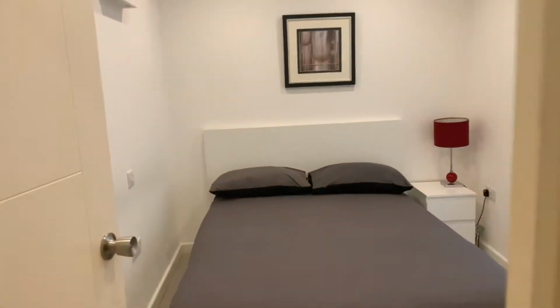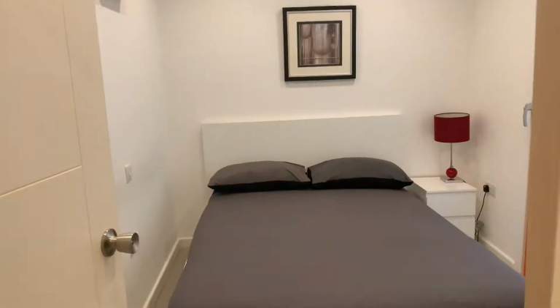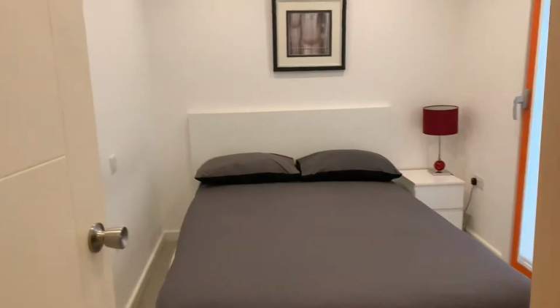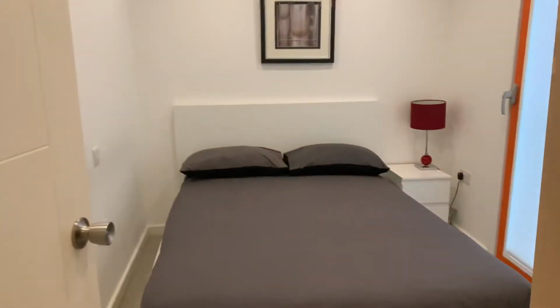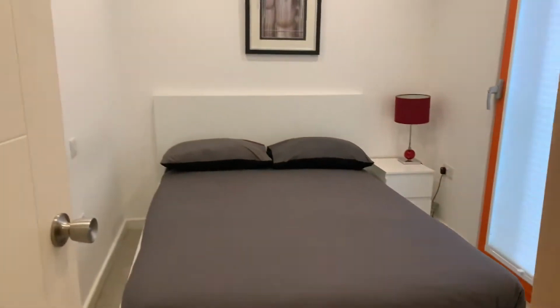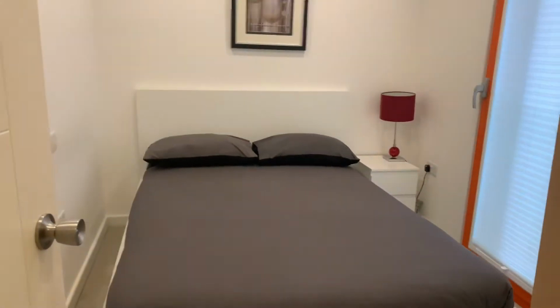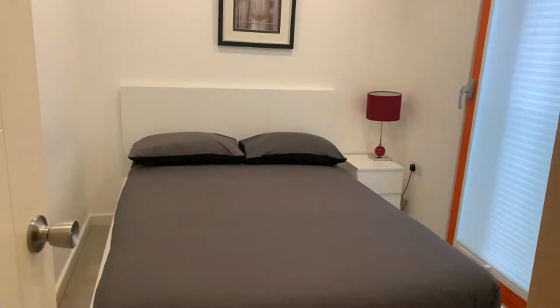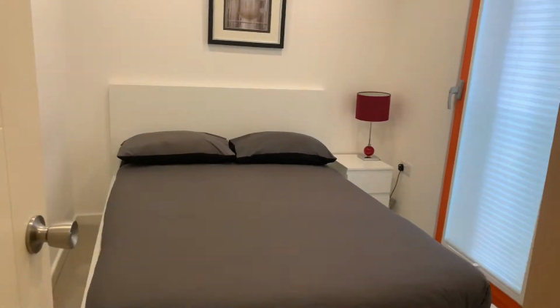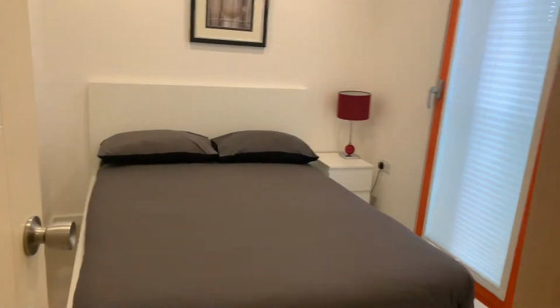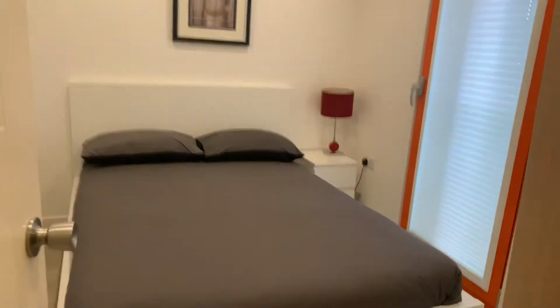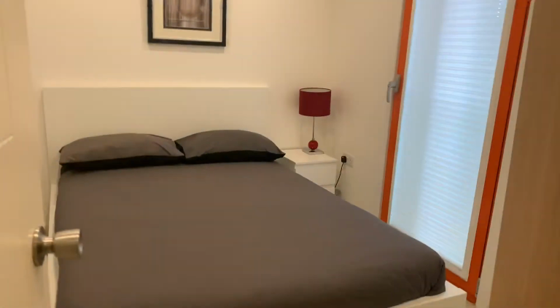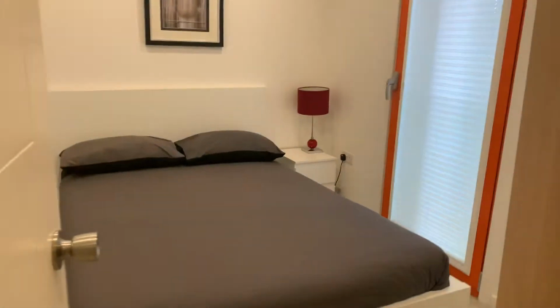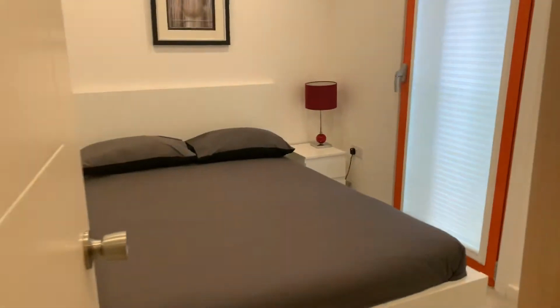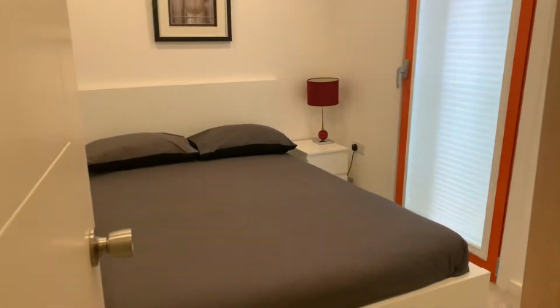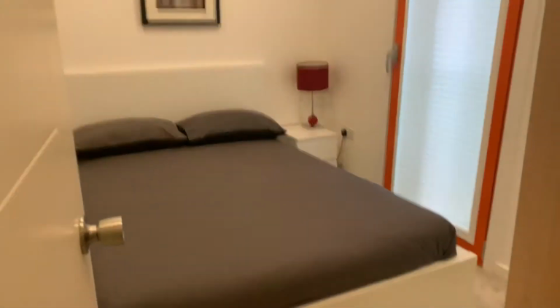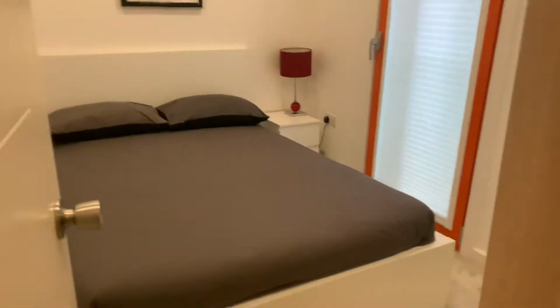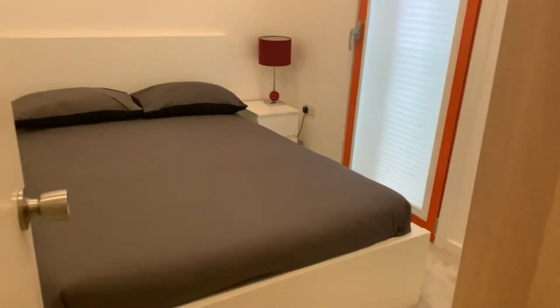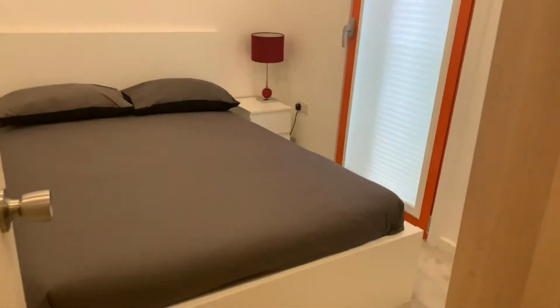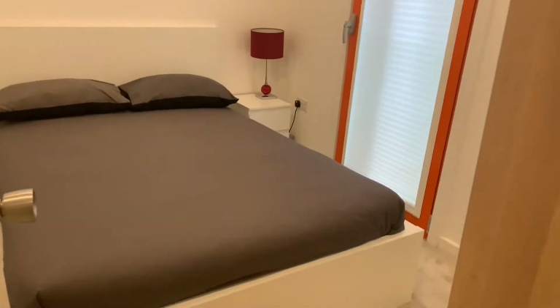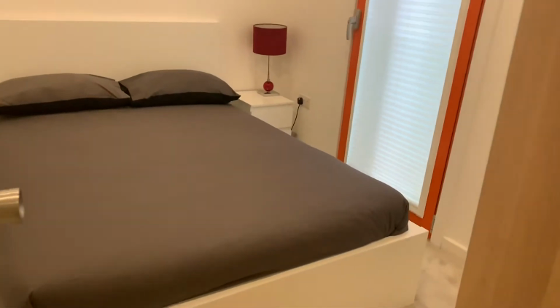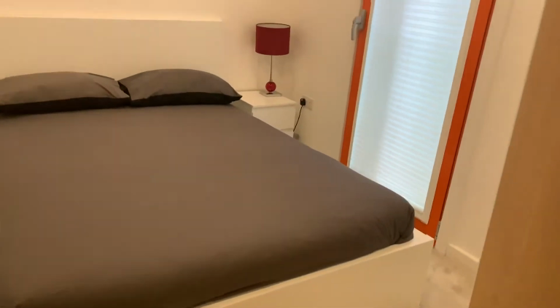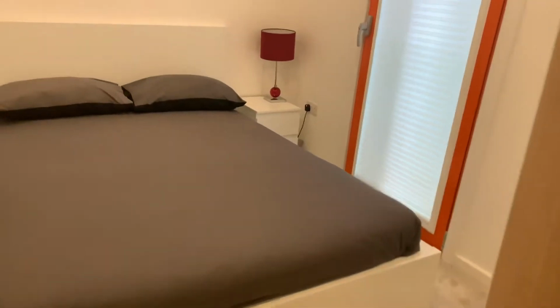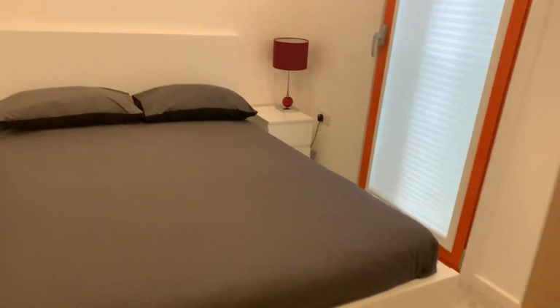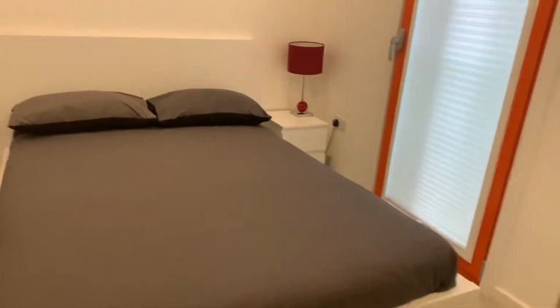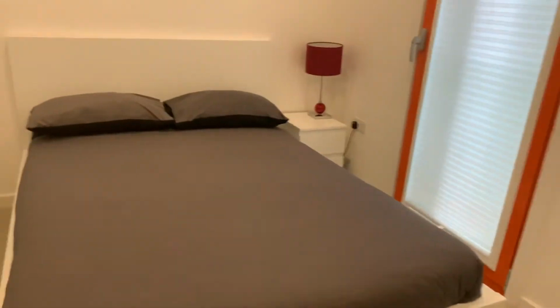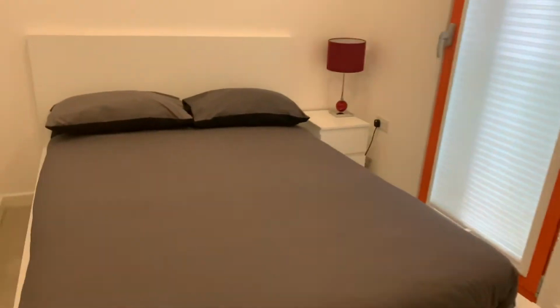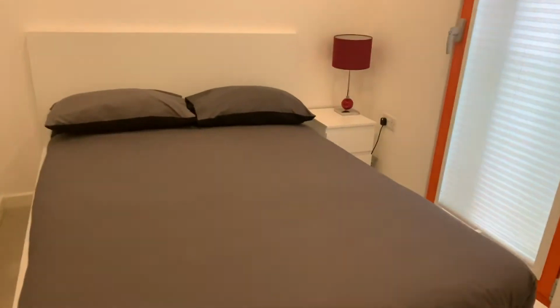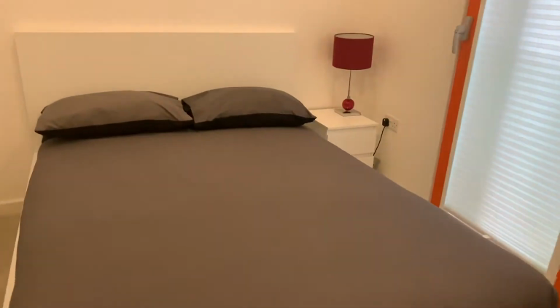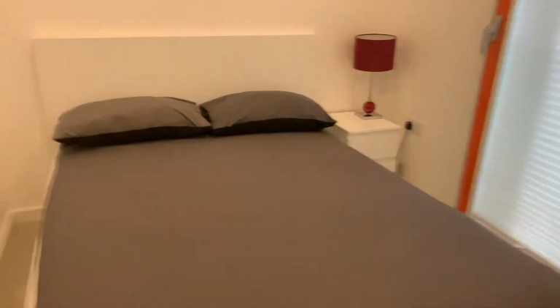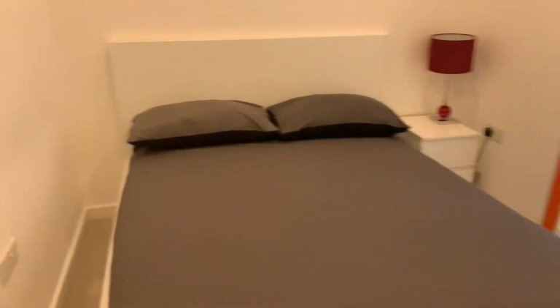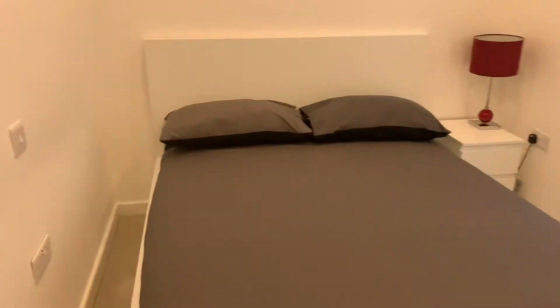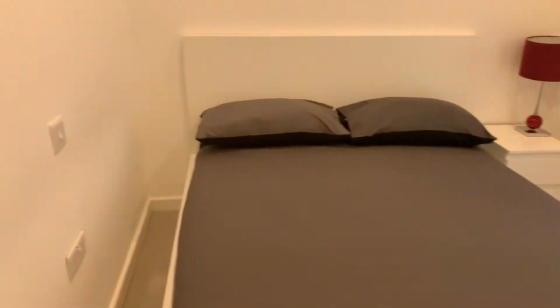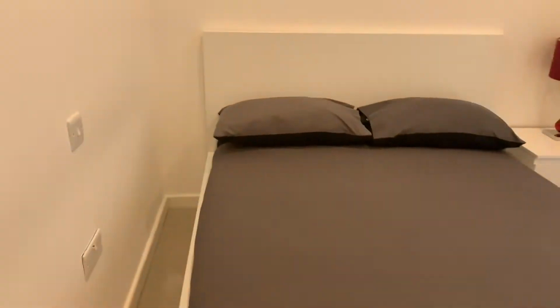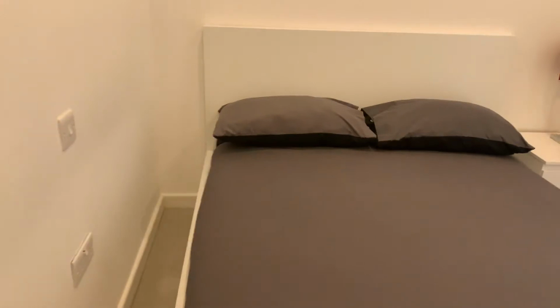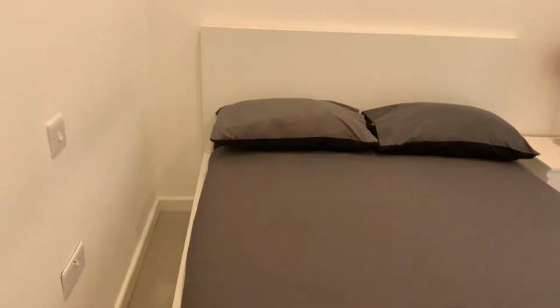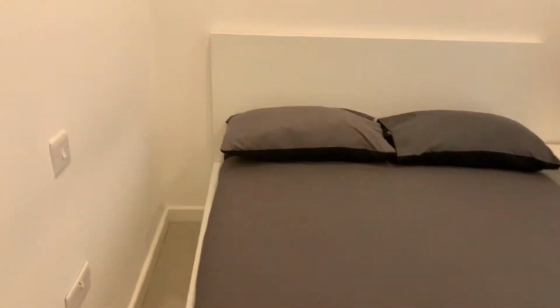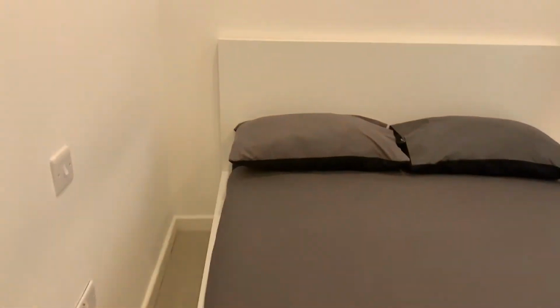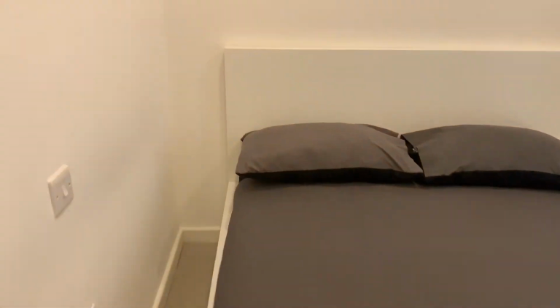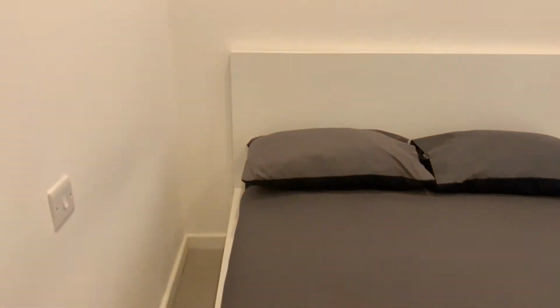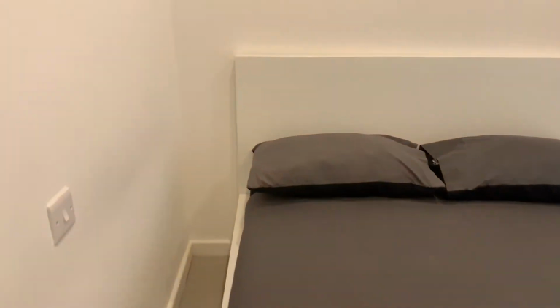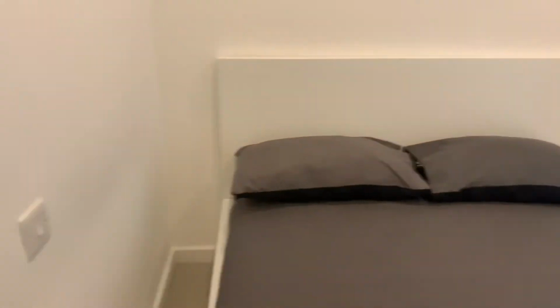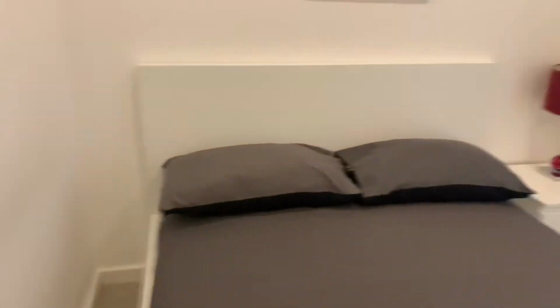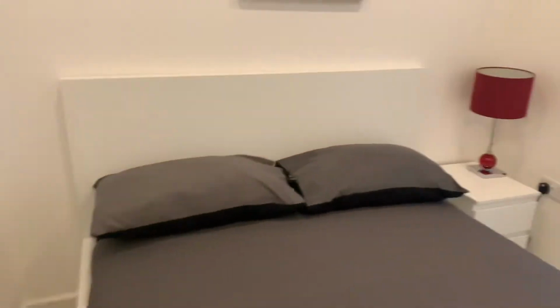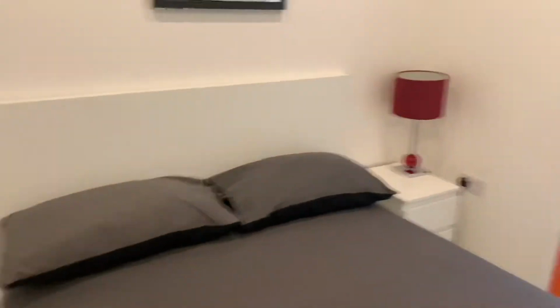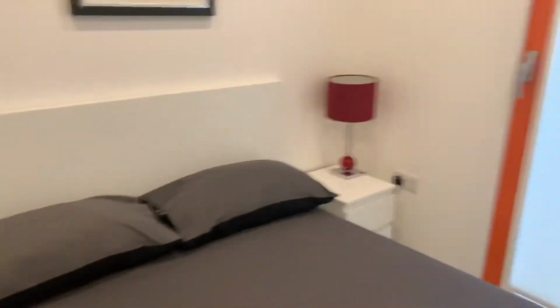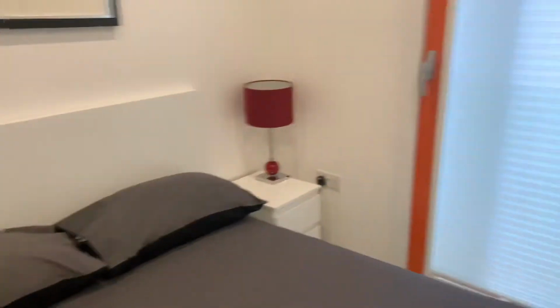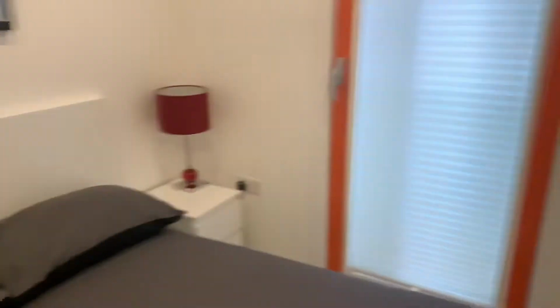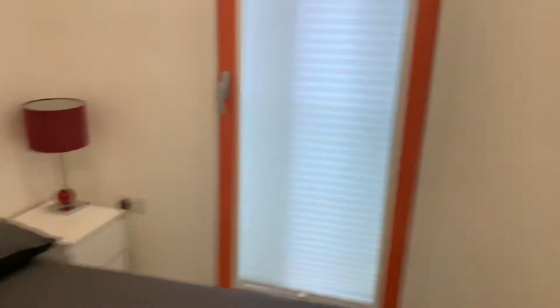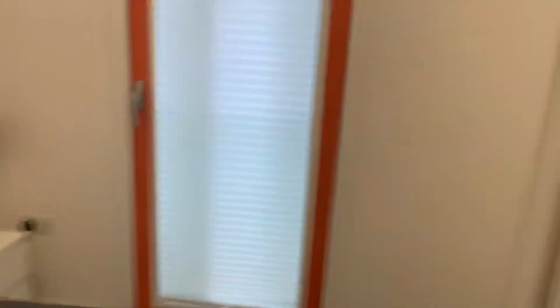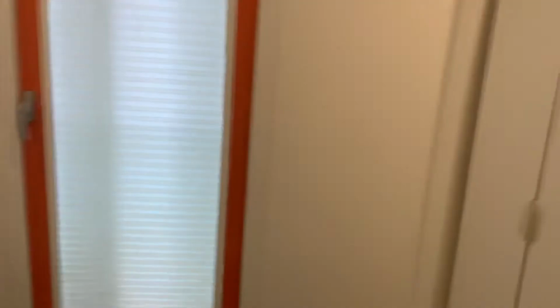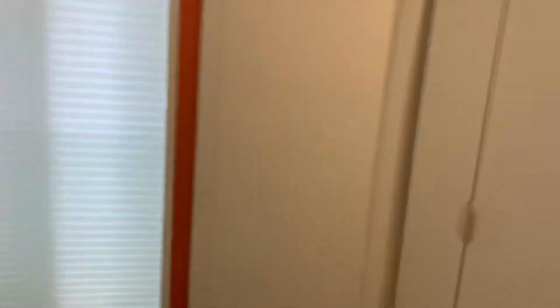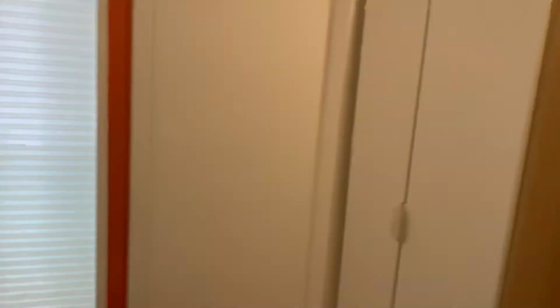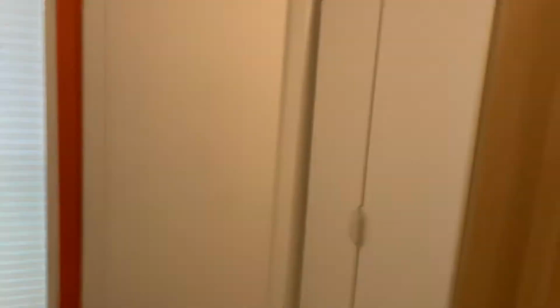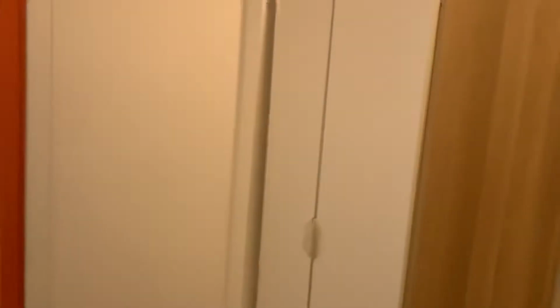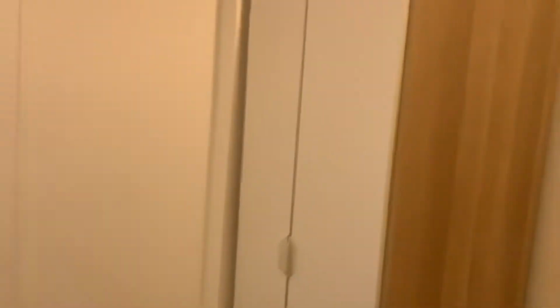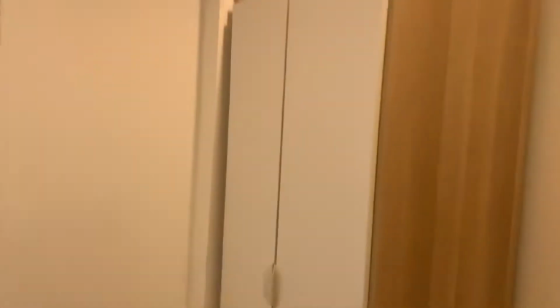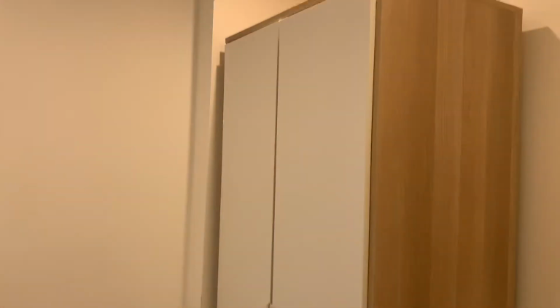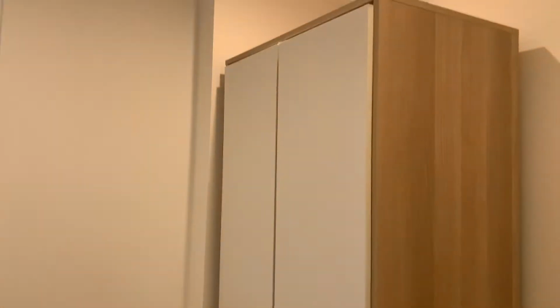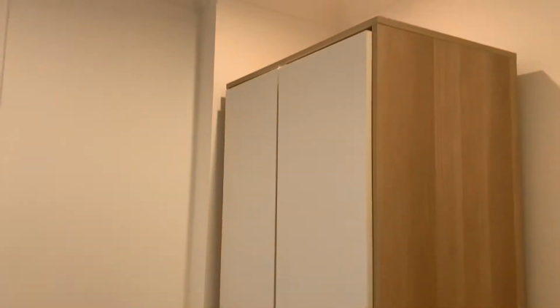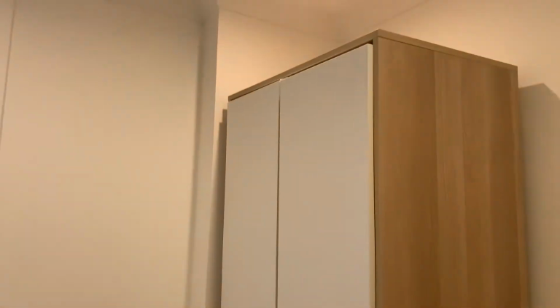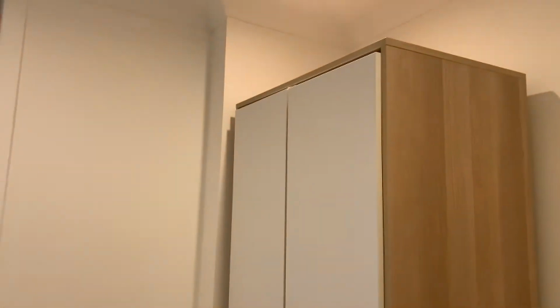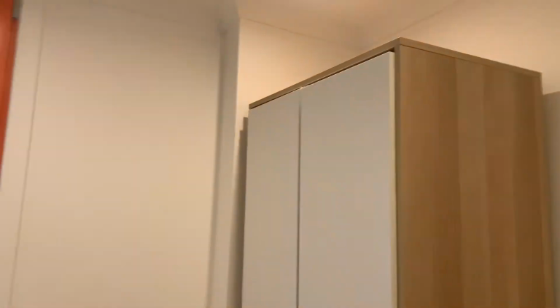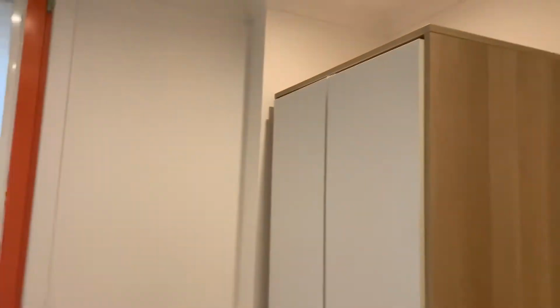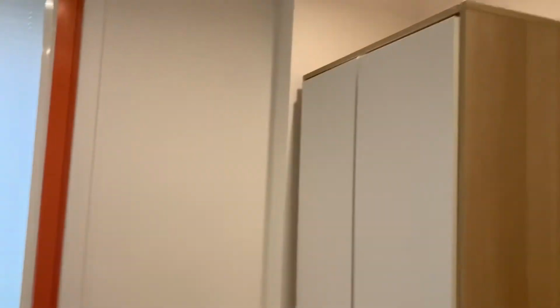So that's bedroom one. Coming out onto bedroom two — it's got a double bed in it and a small storage cupboard here as well.